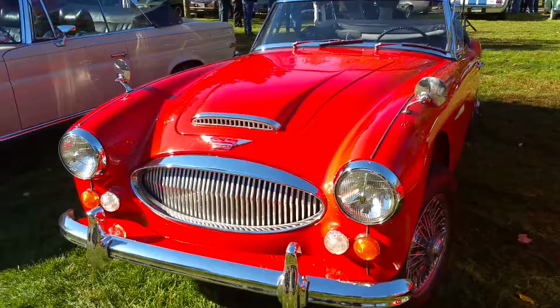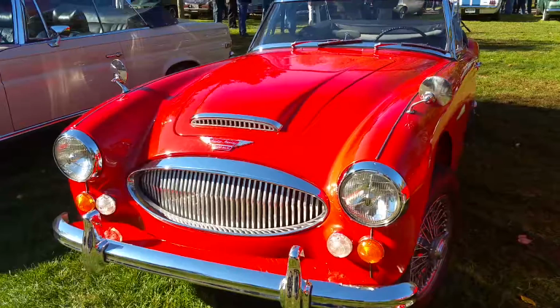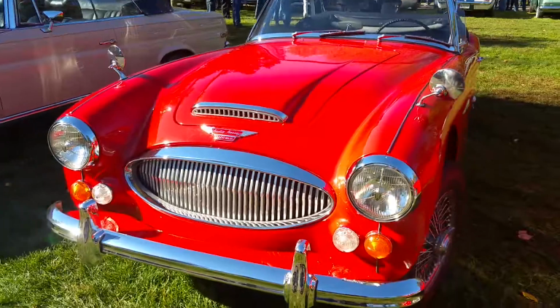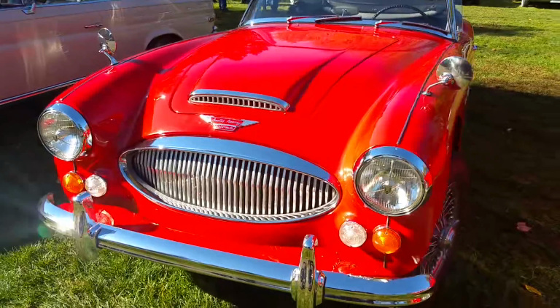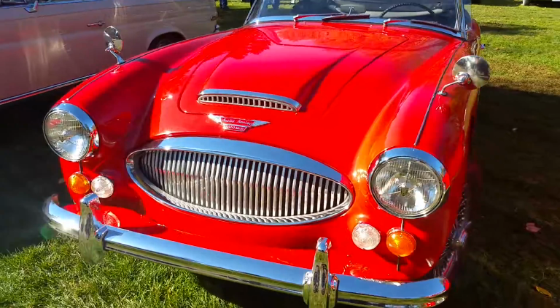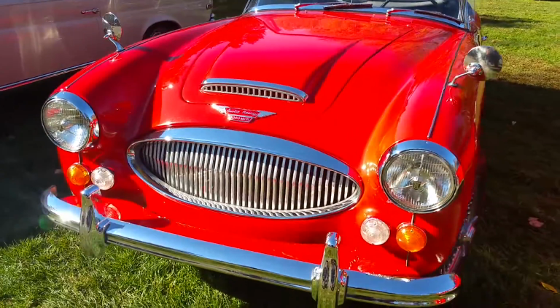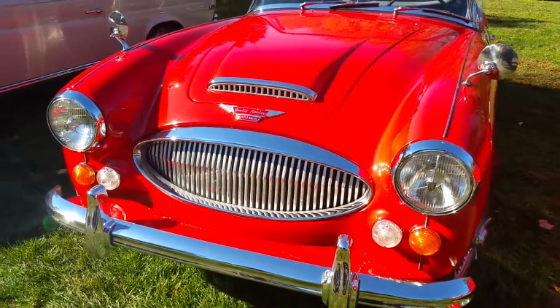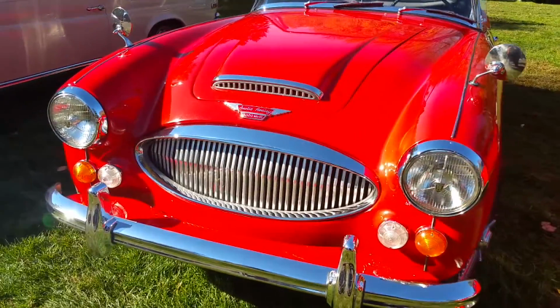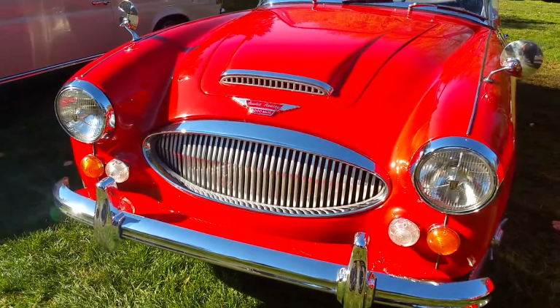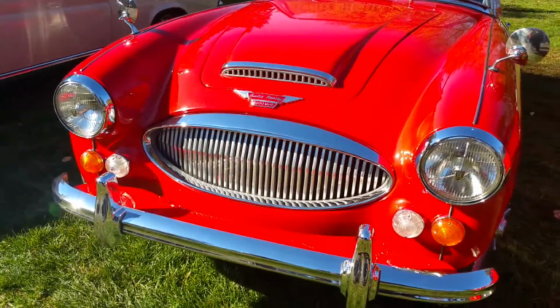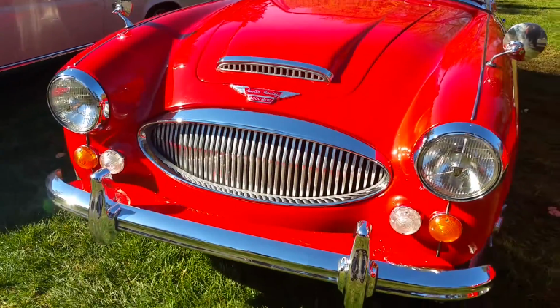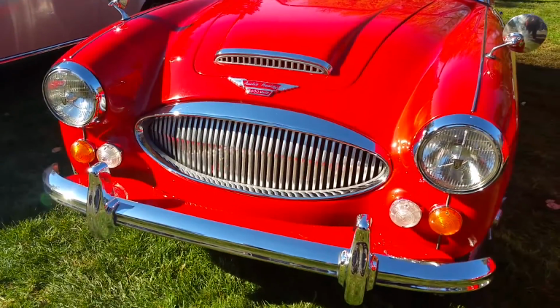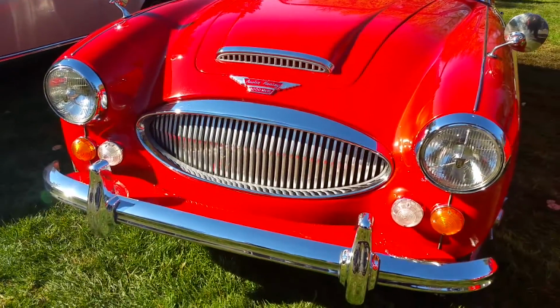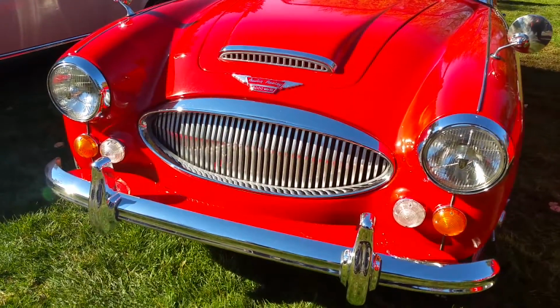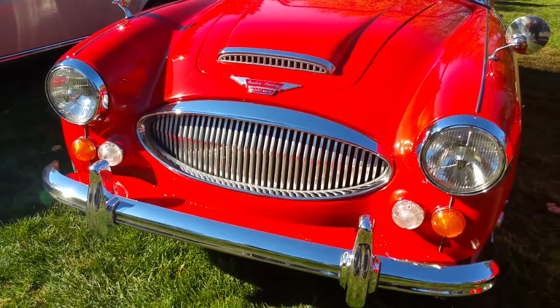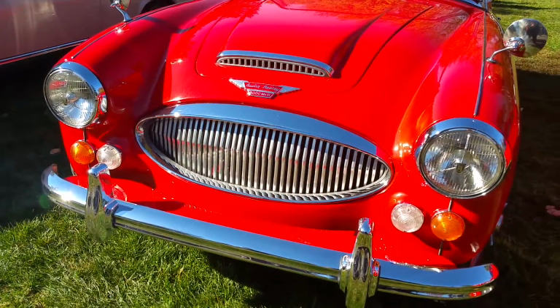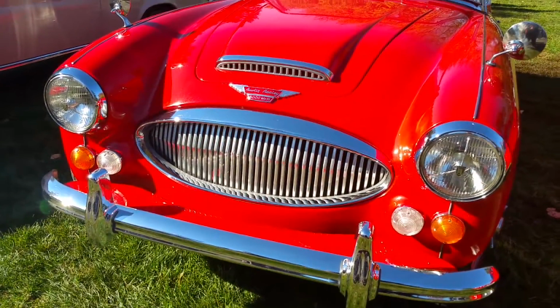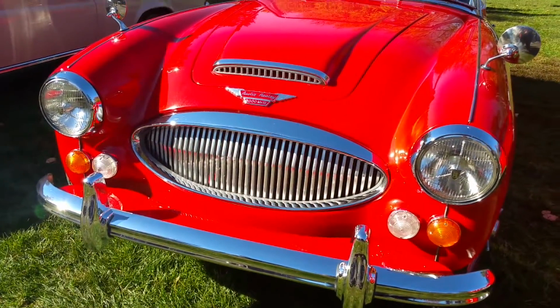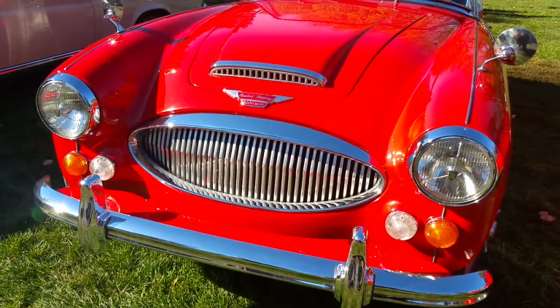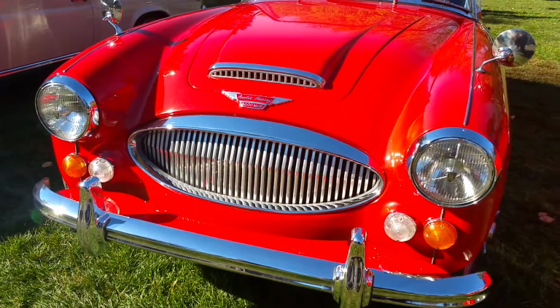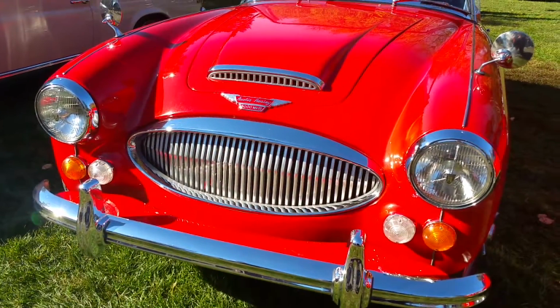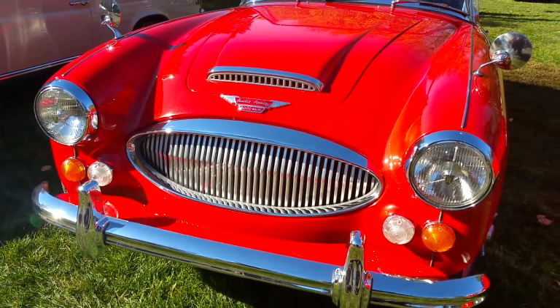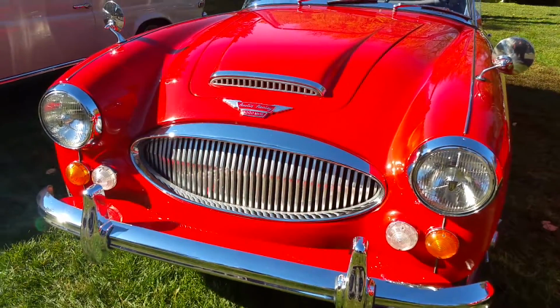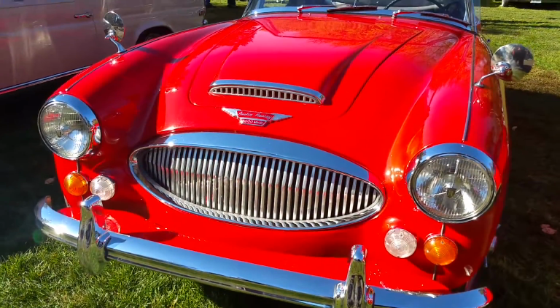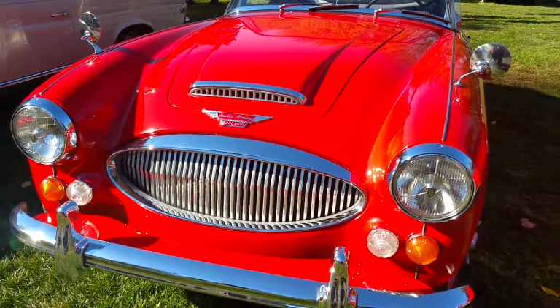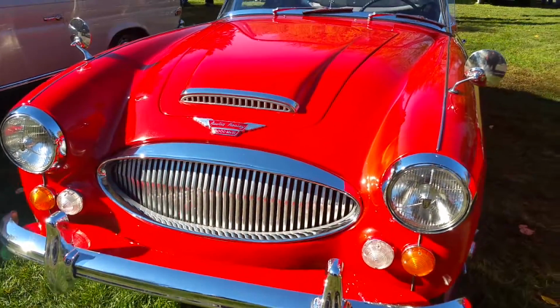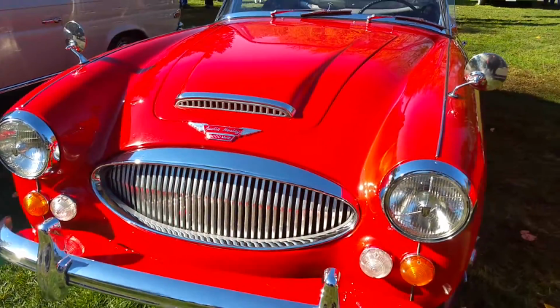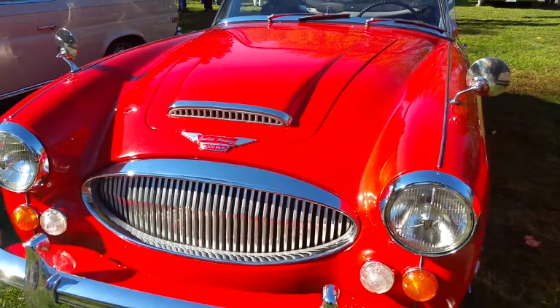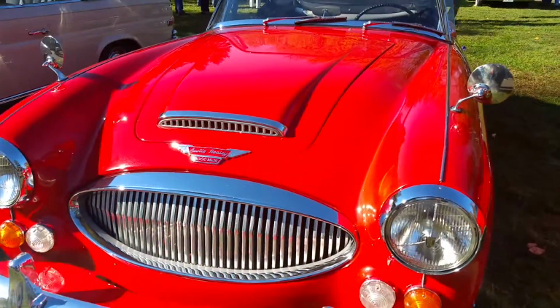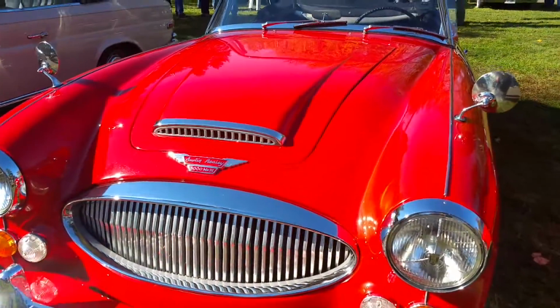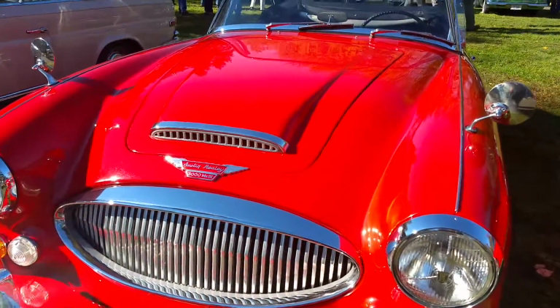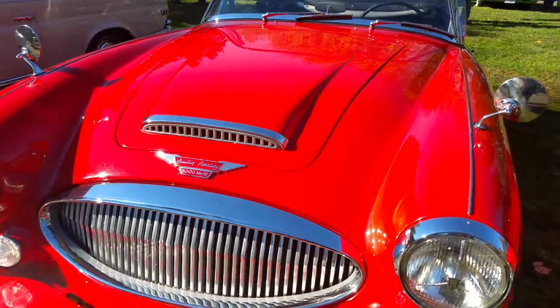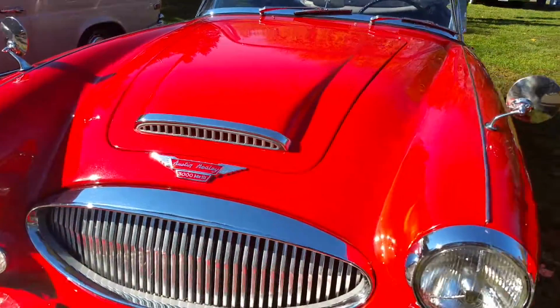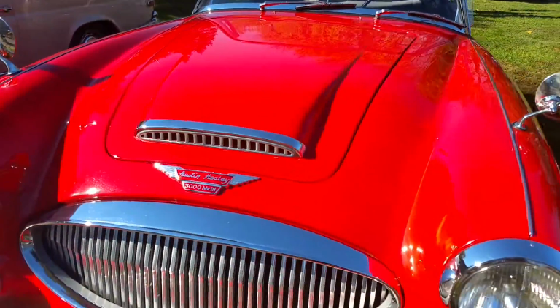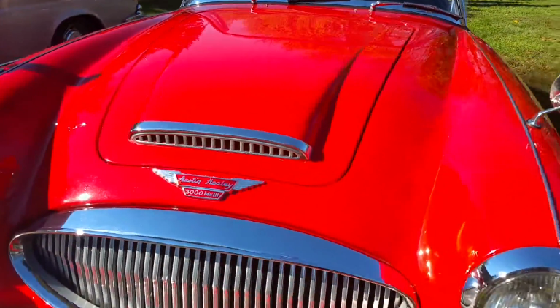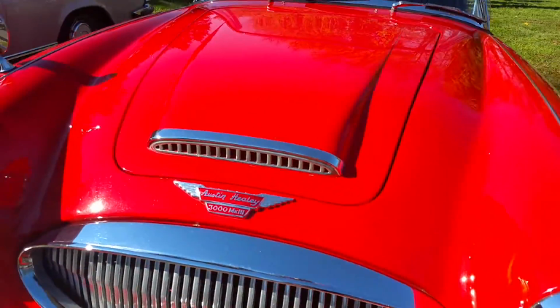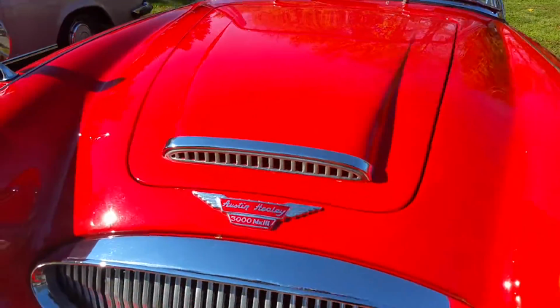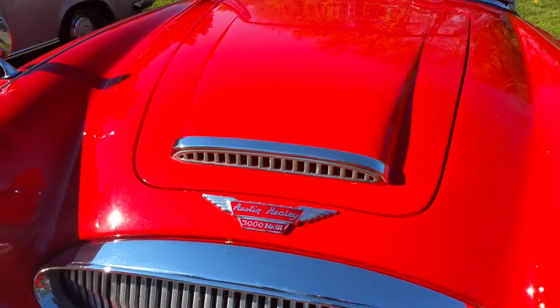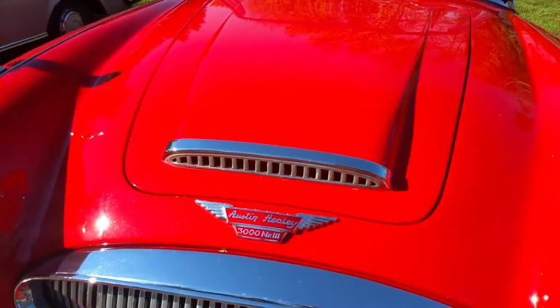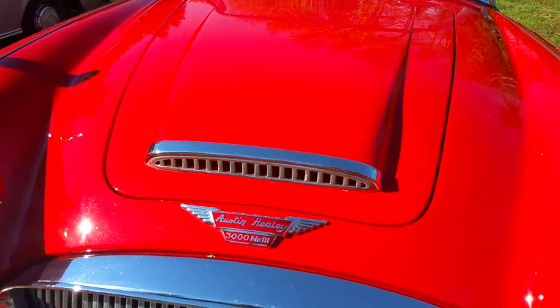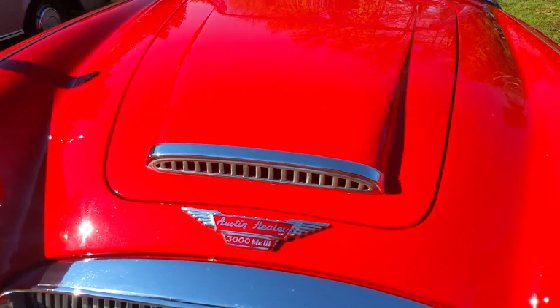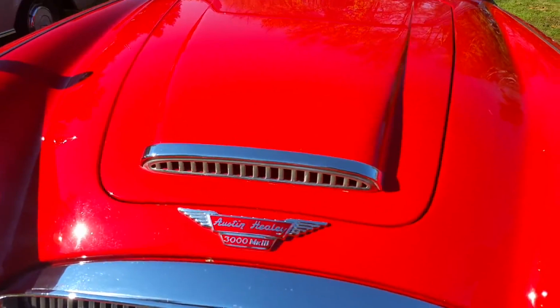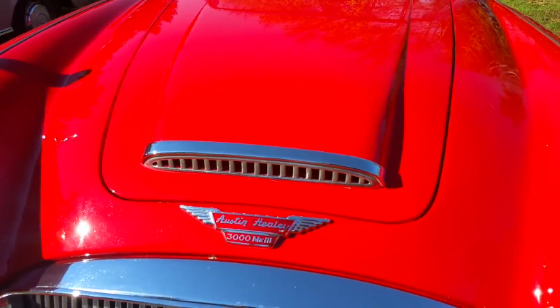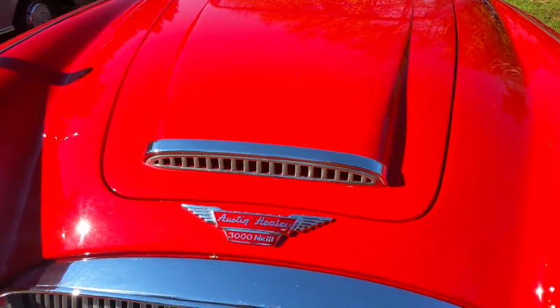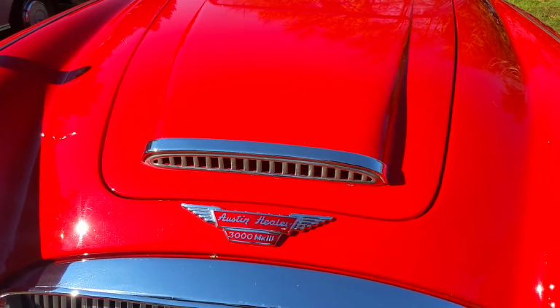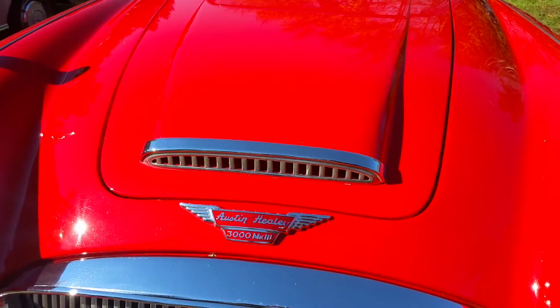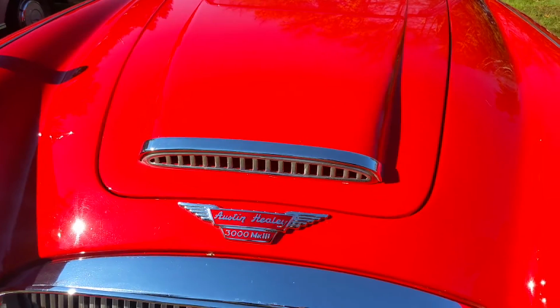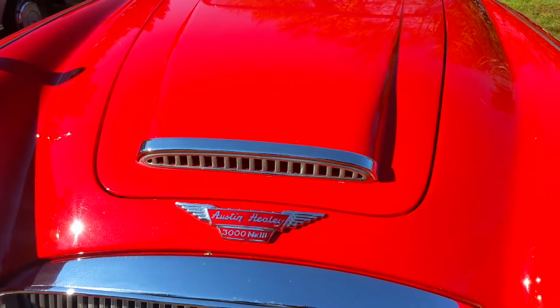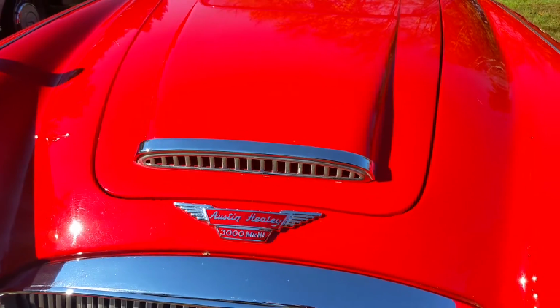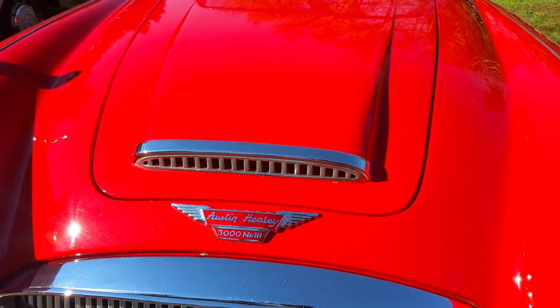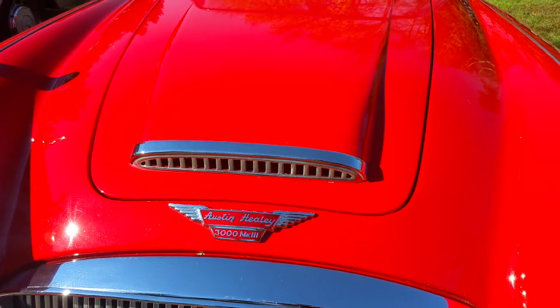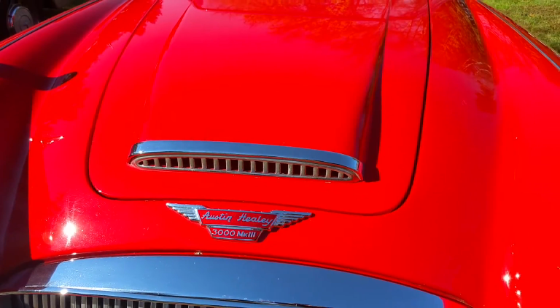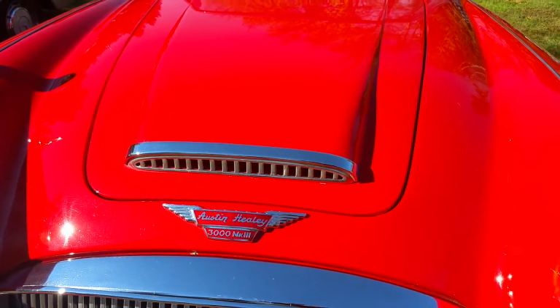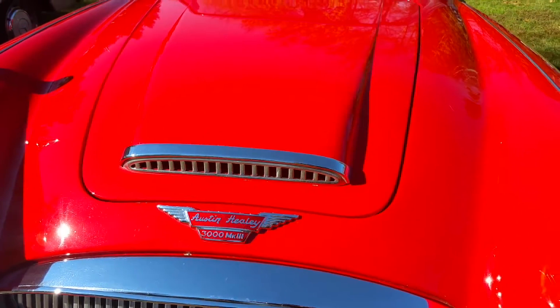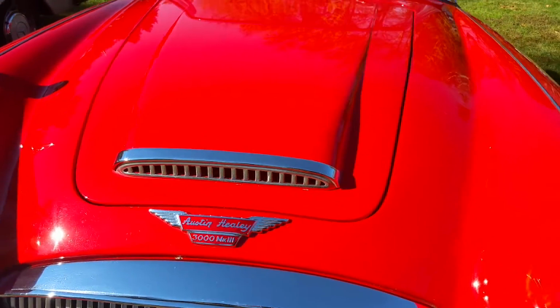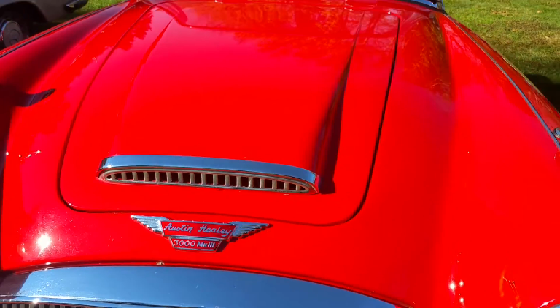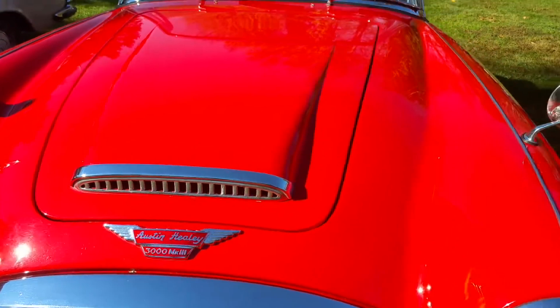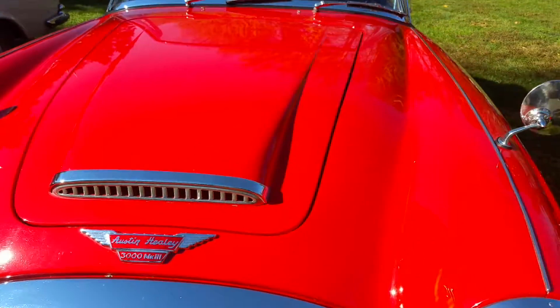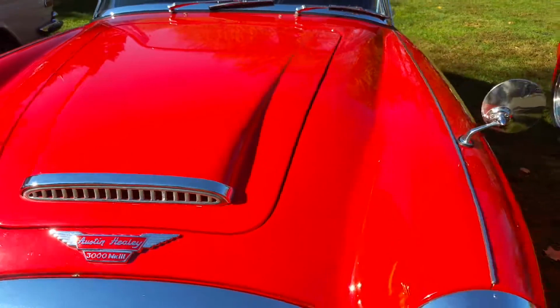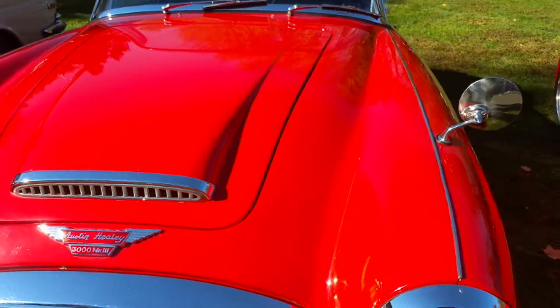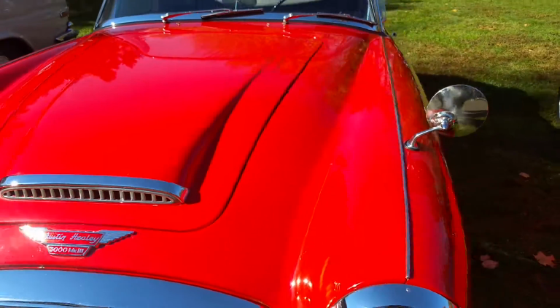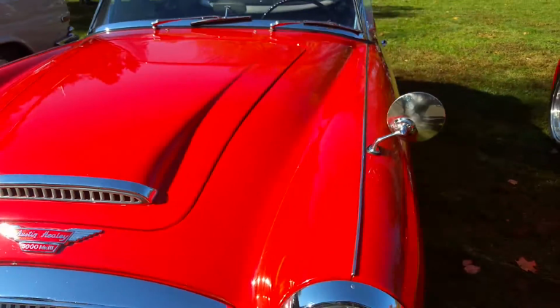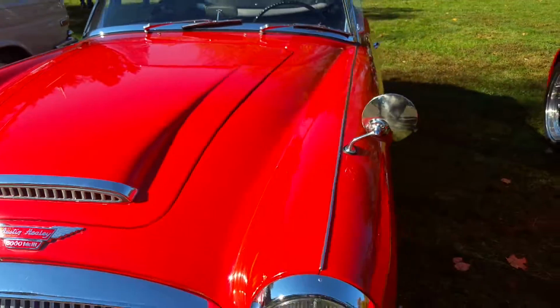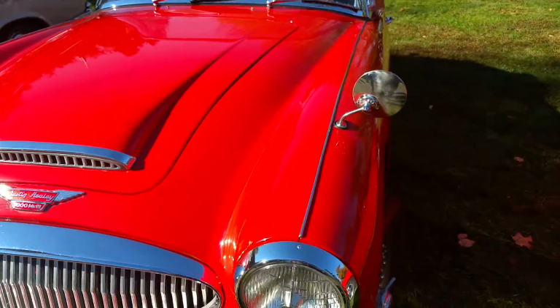Wow, I don't think I've ever seen one quite original. Is that all original? This gentleman's had this car for 37 years.